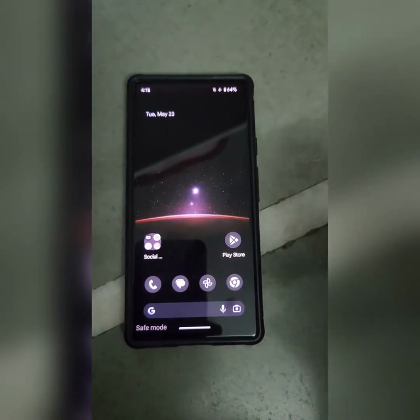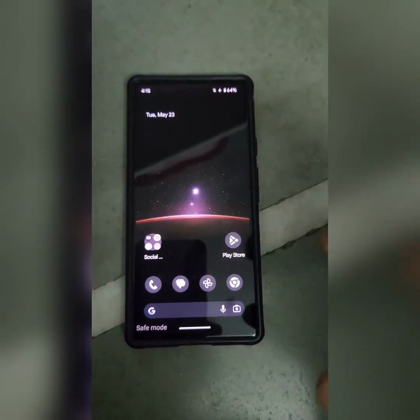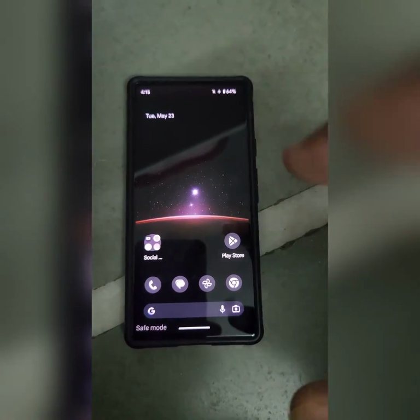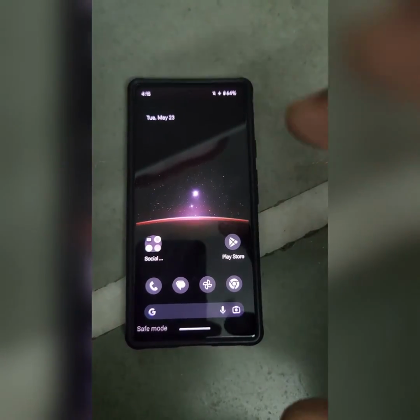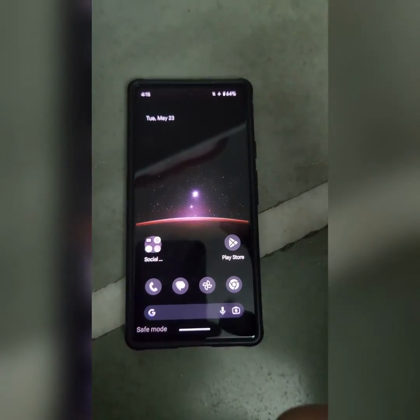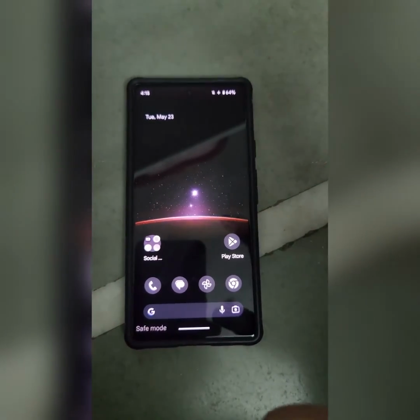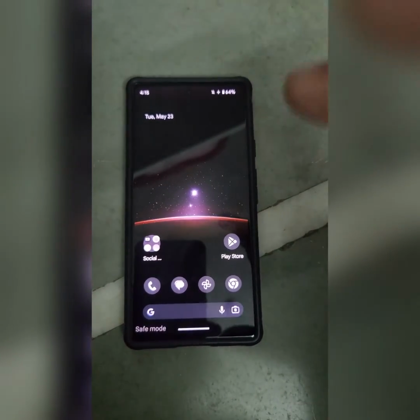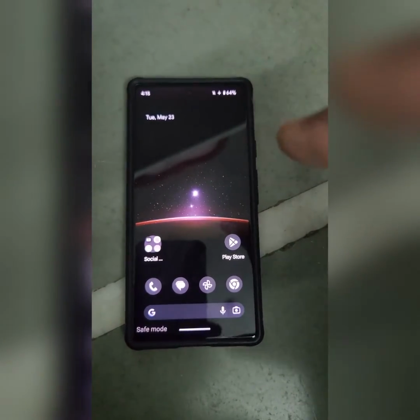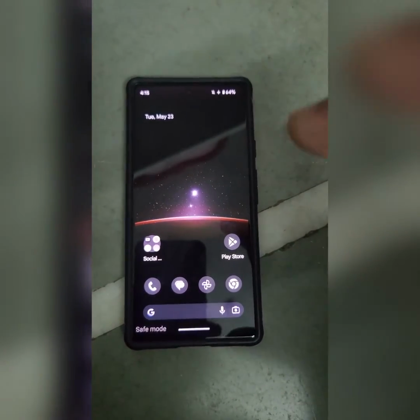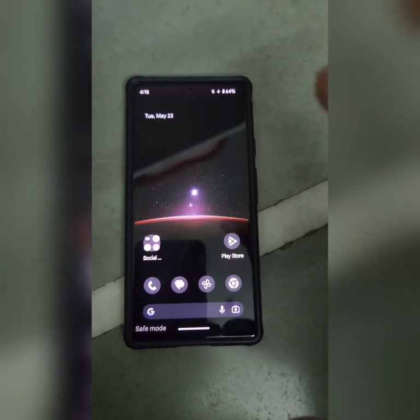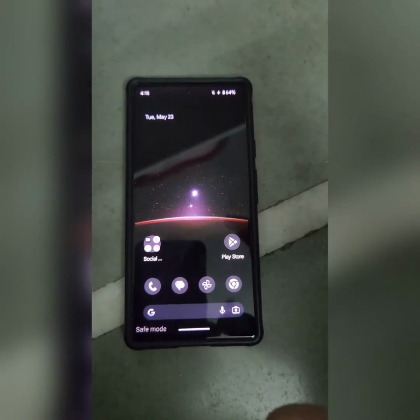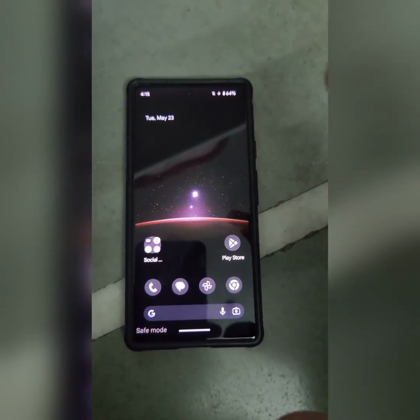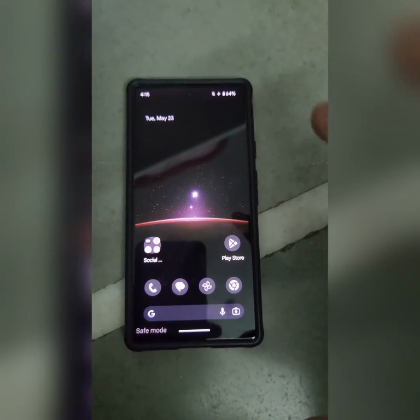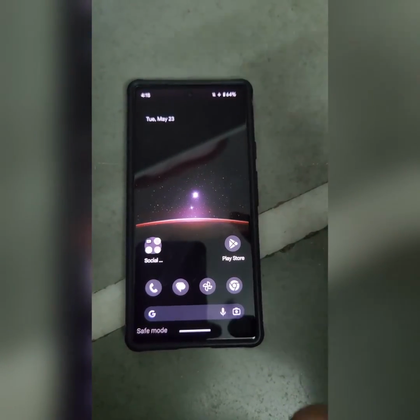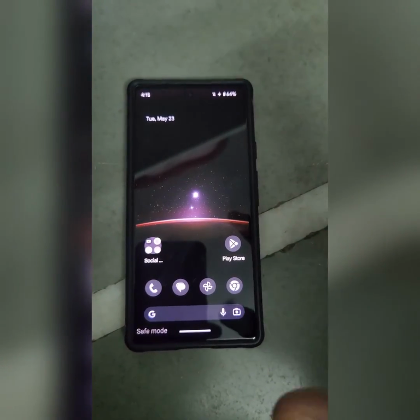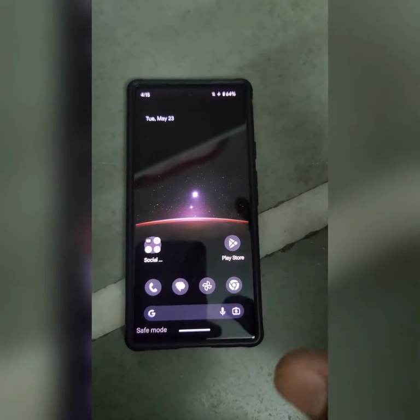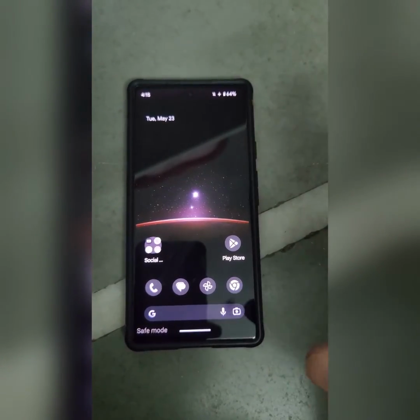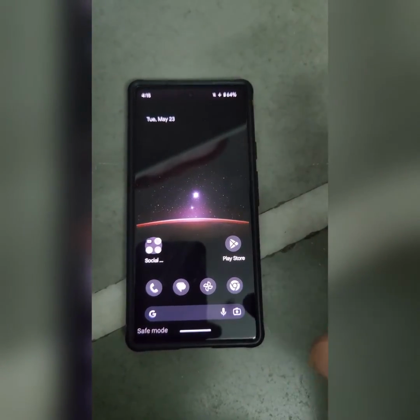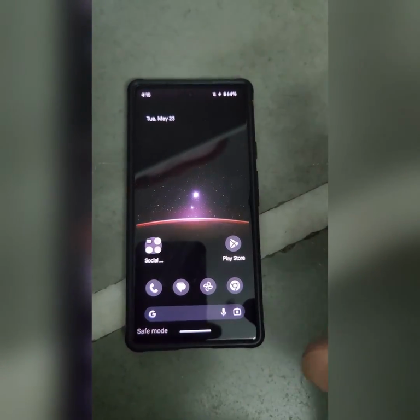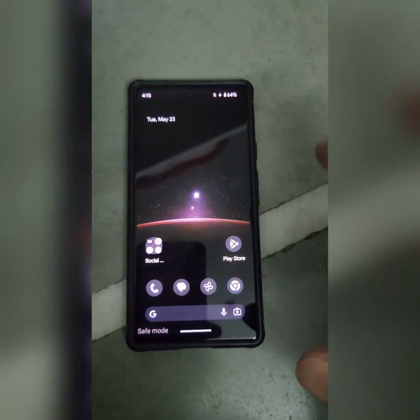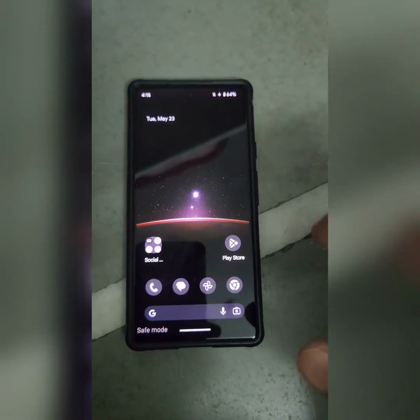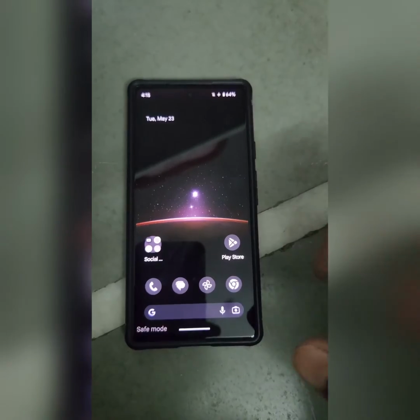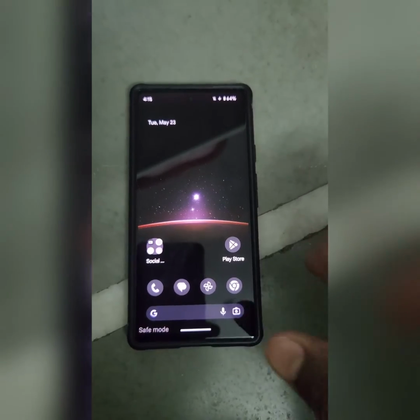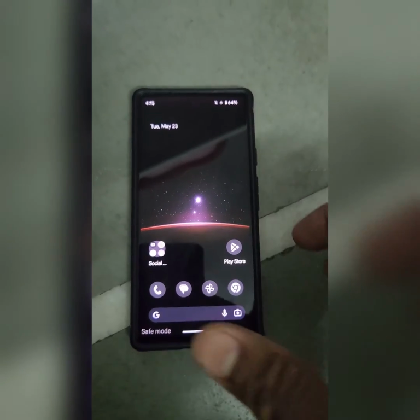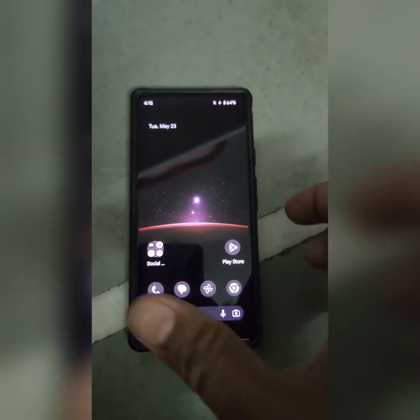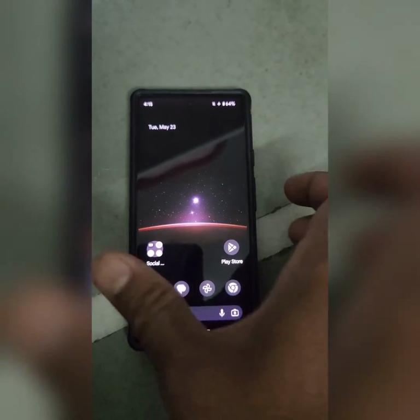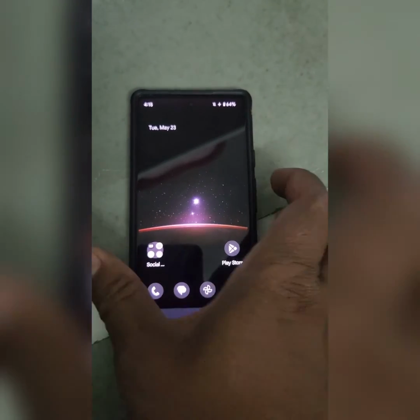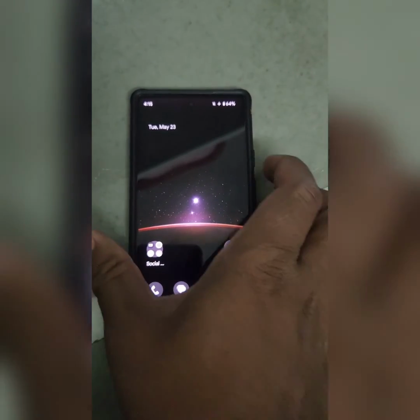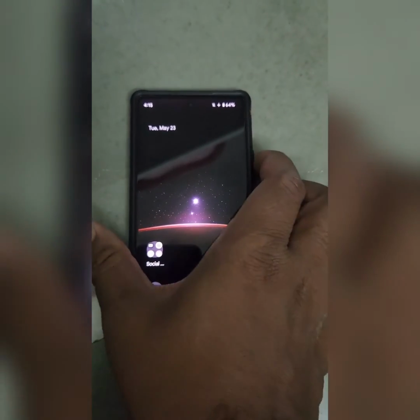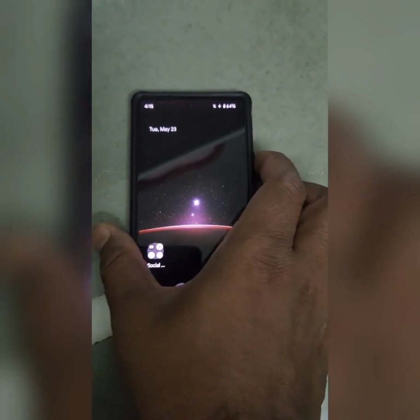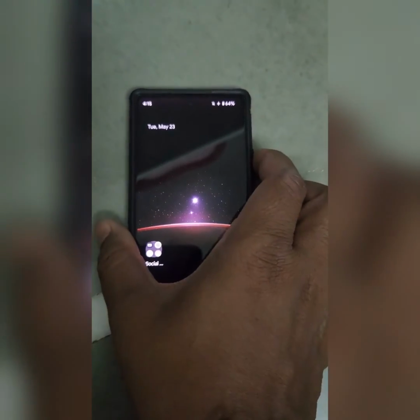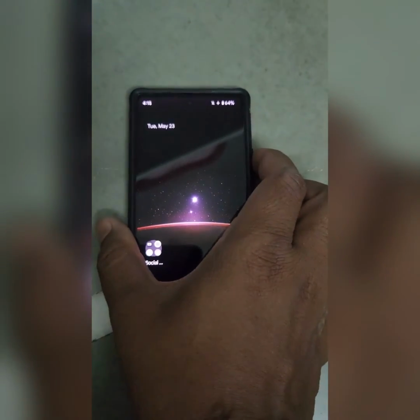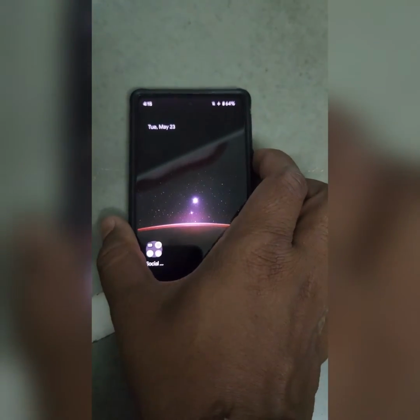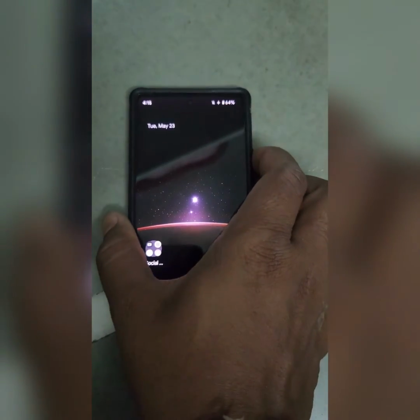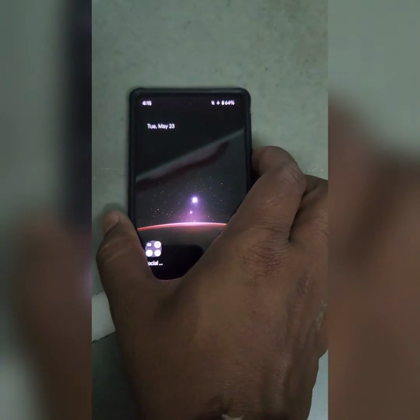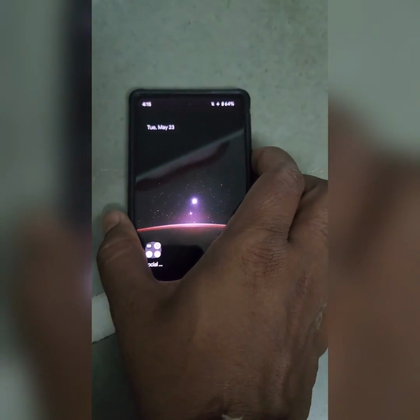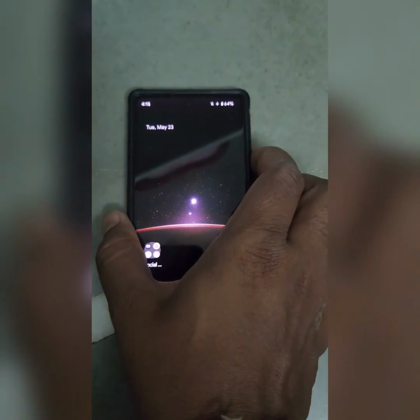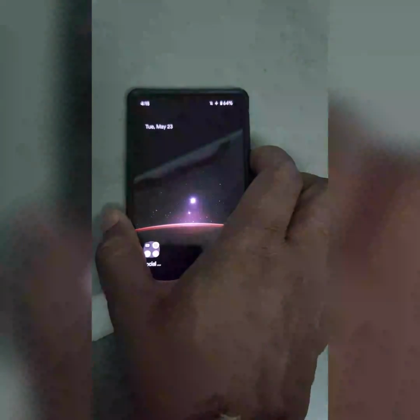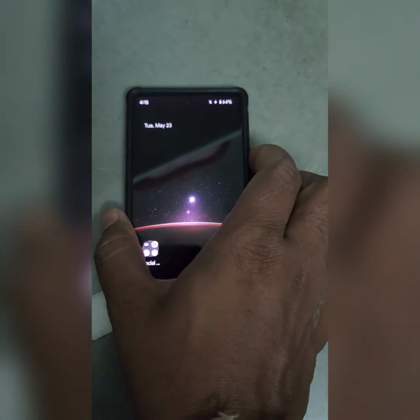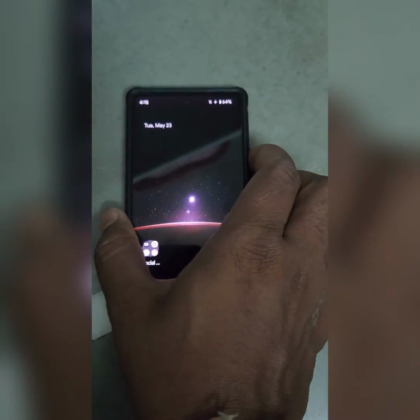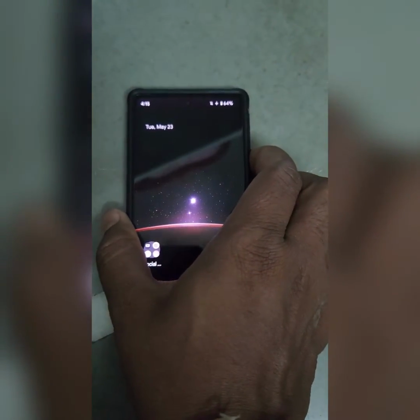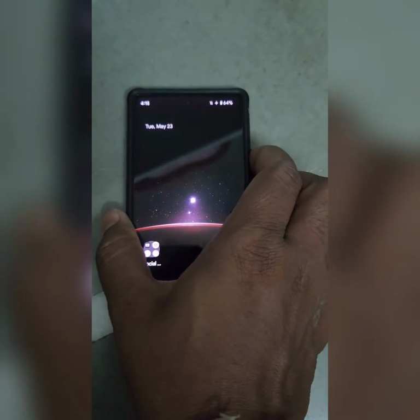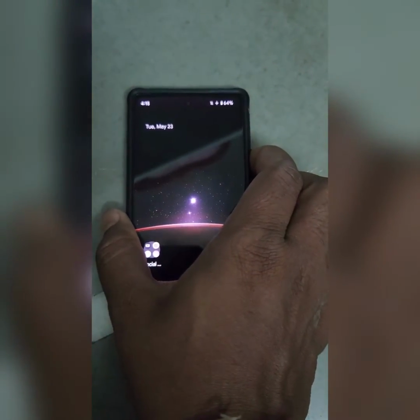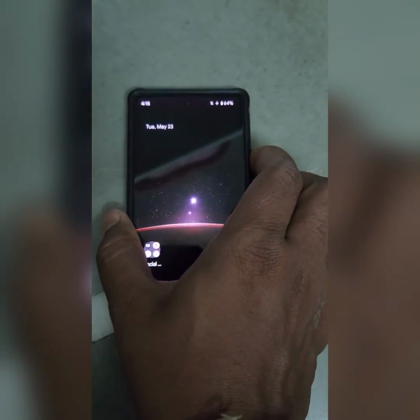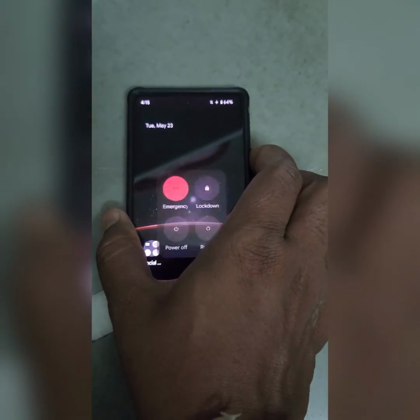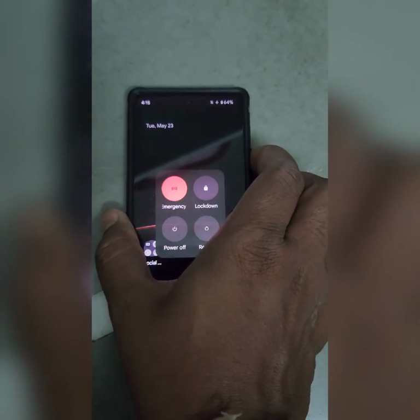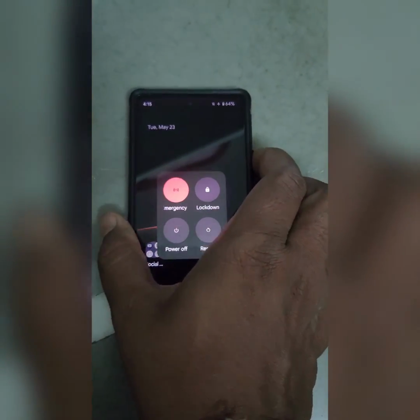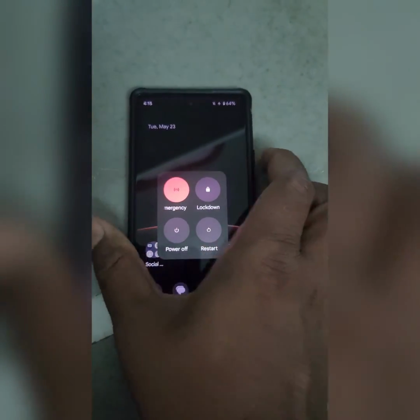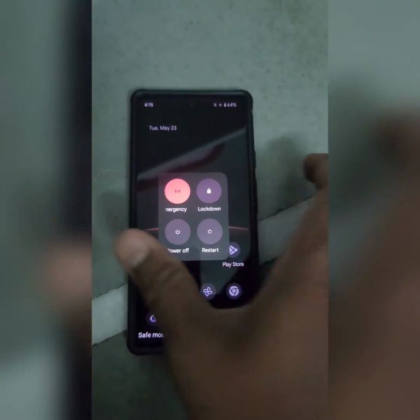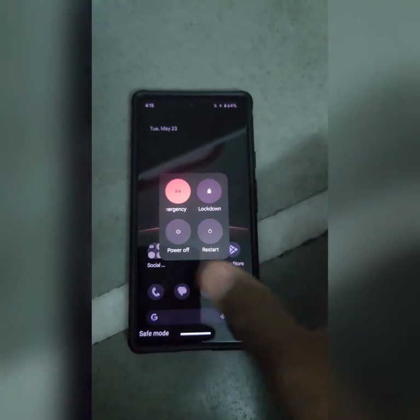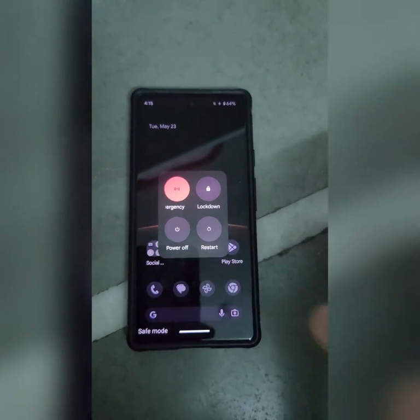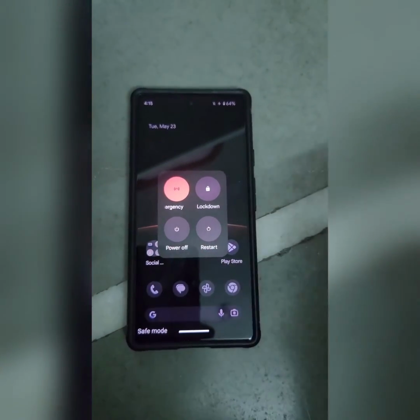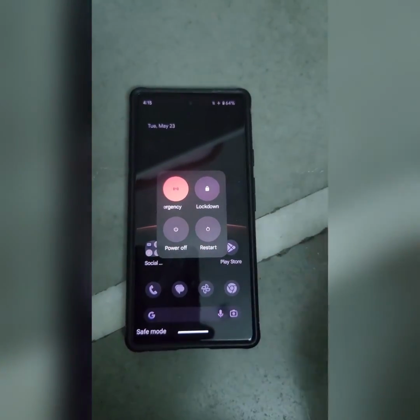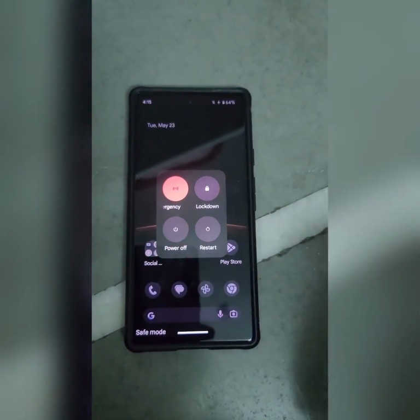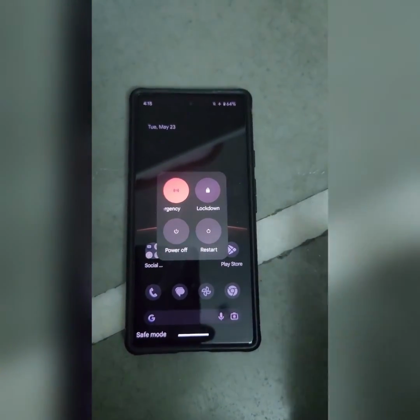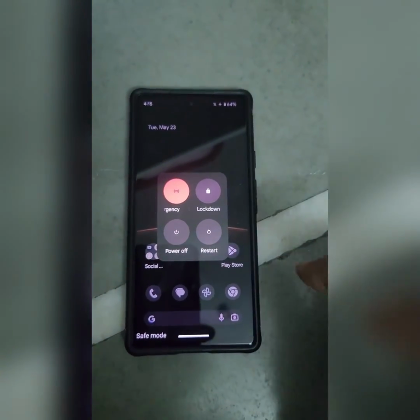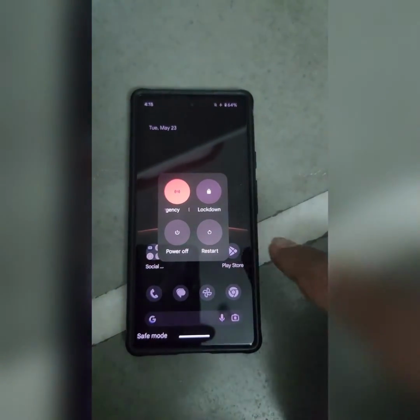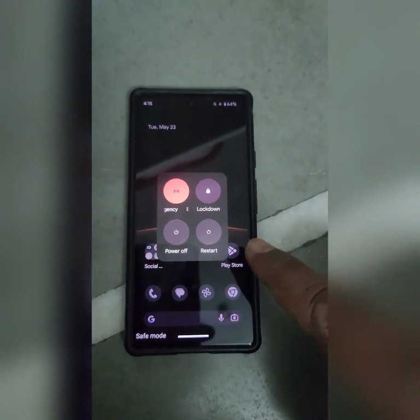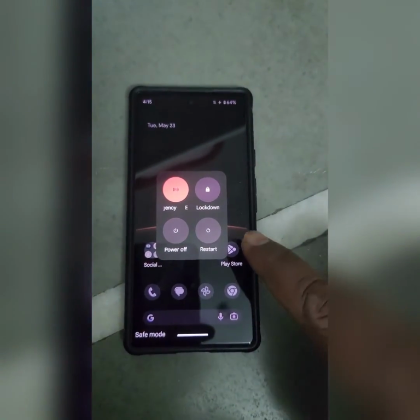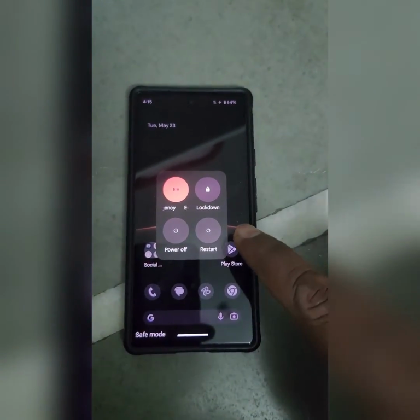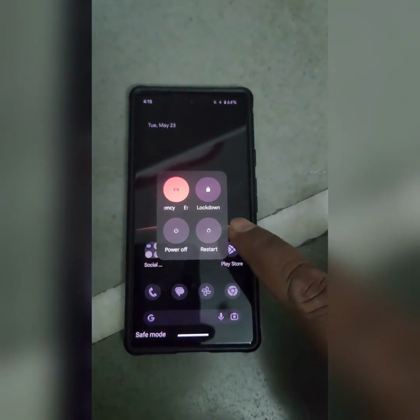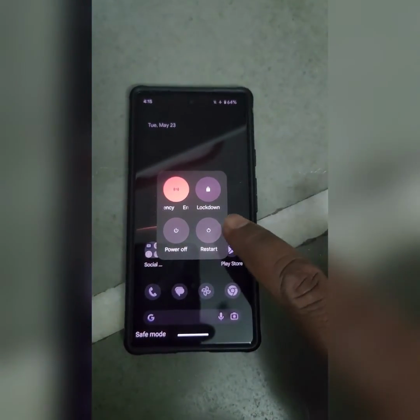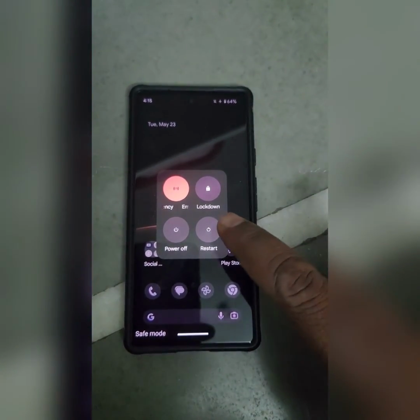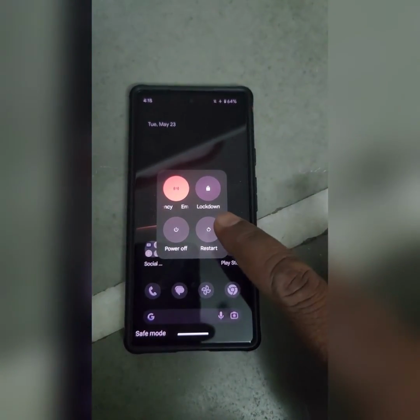To remove or exit Safe Mode, again long press the power button, then tap on Restart.